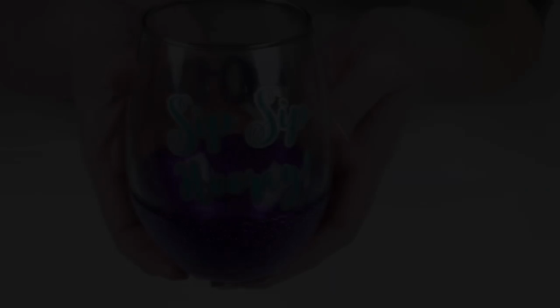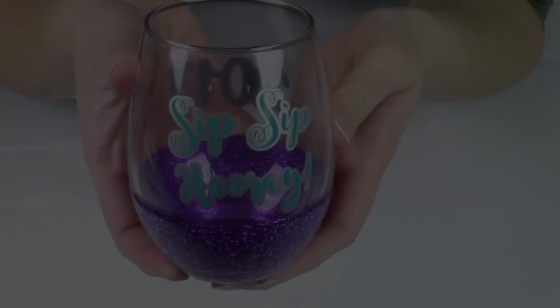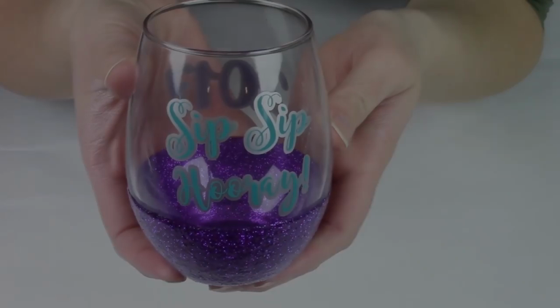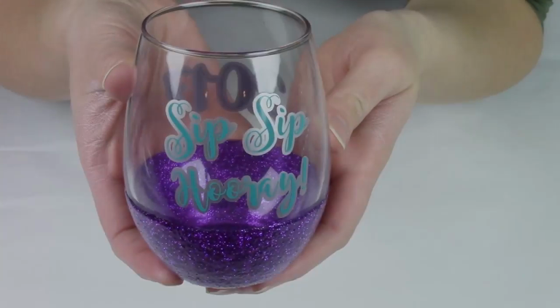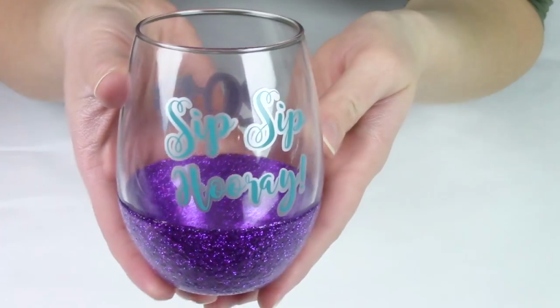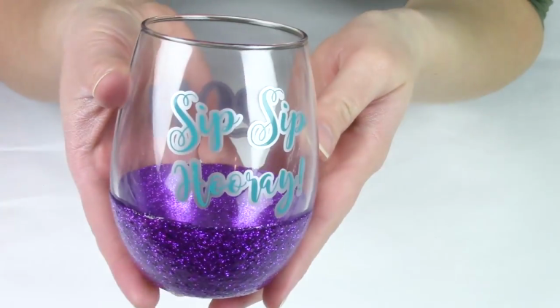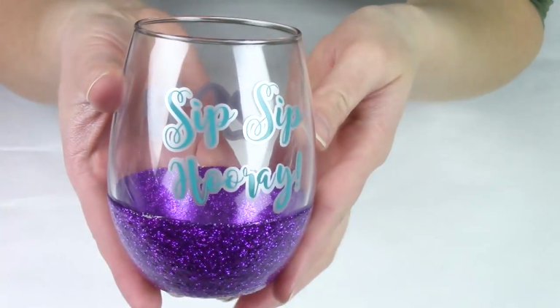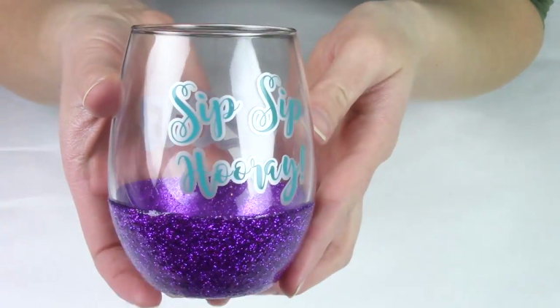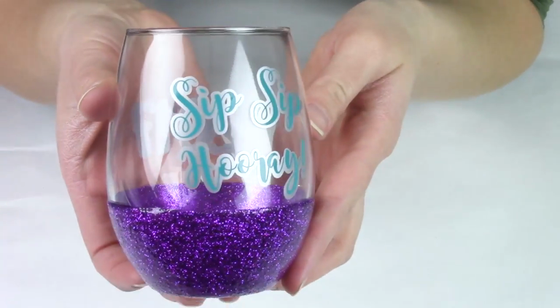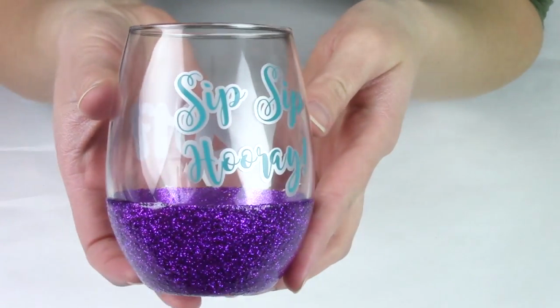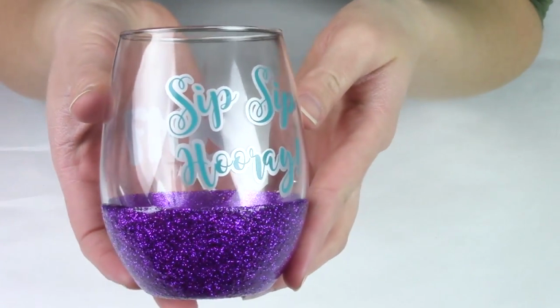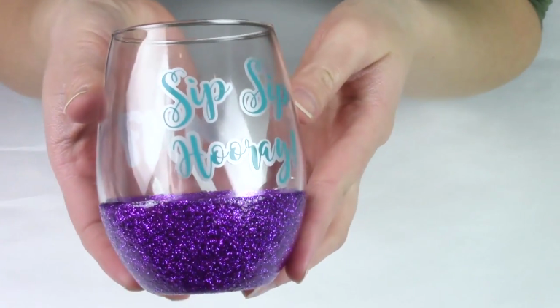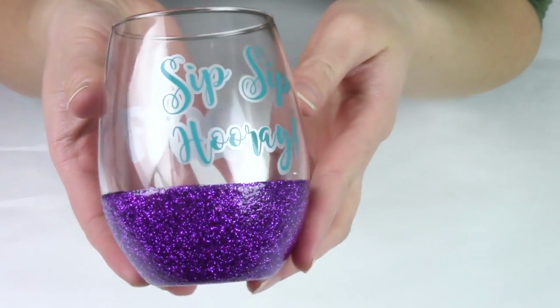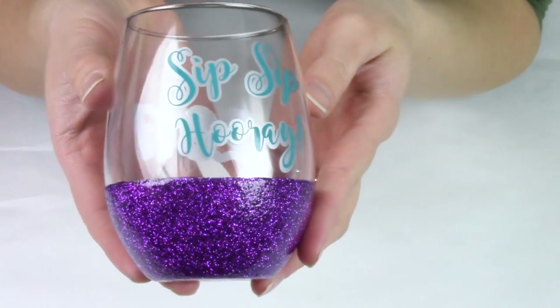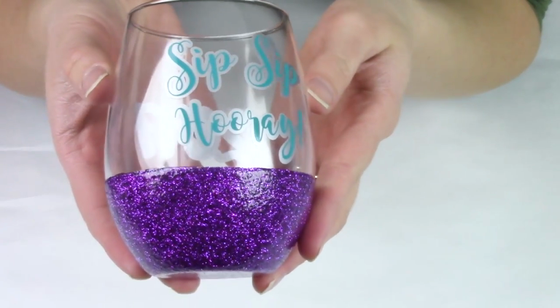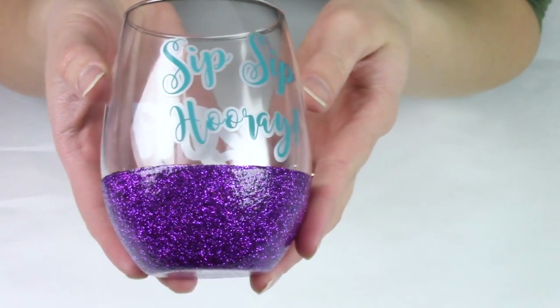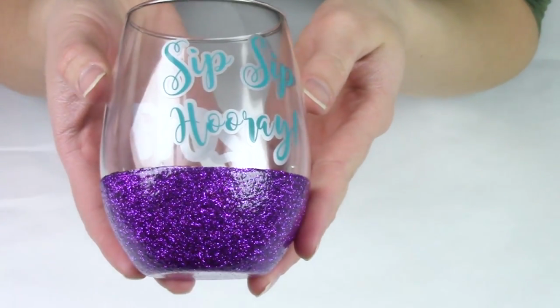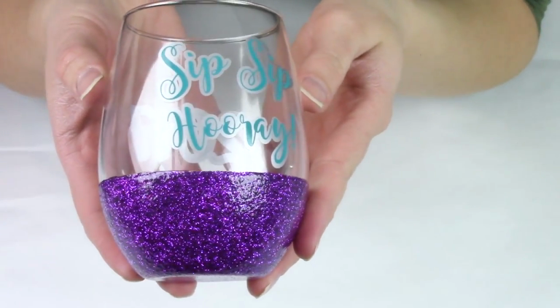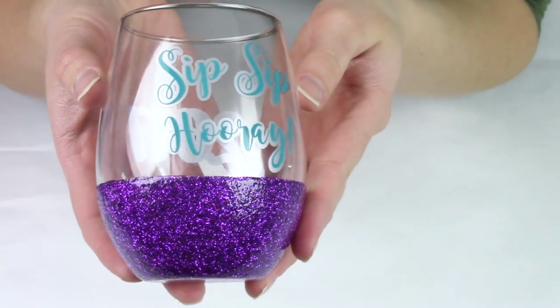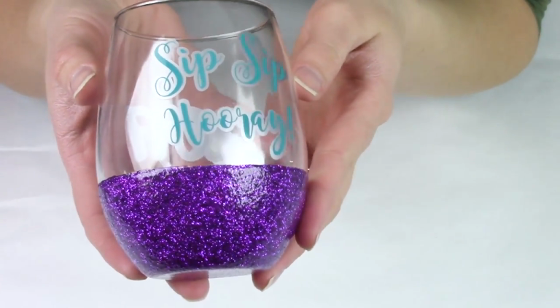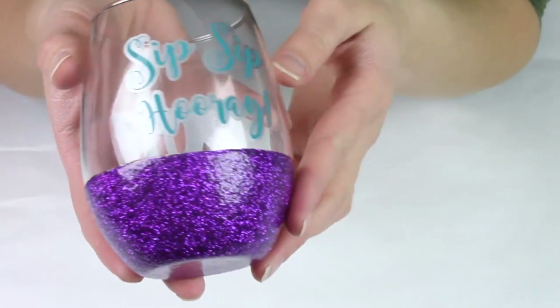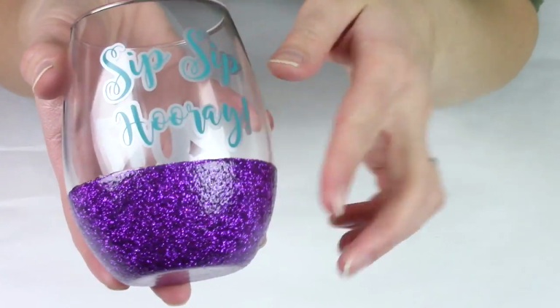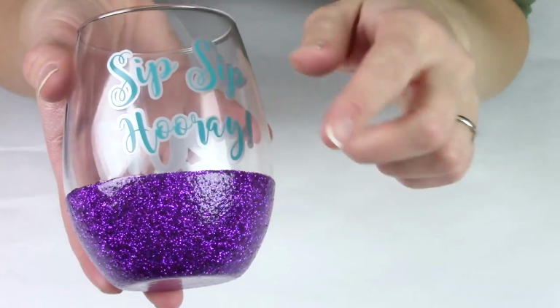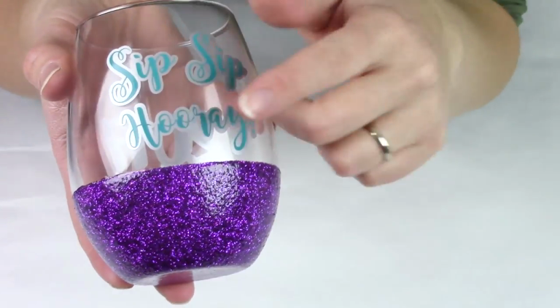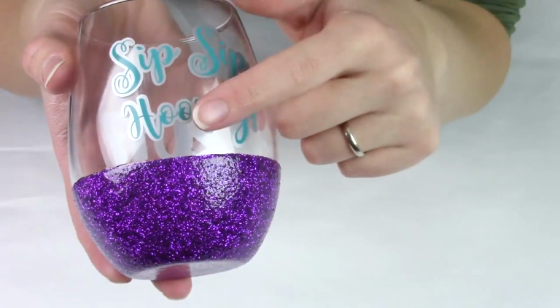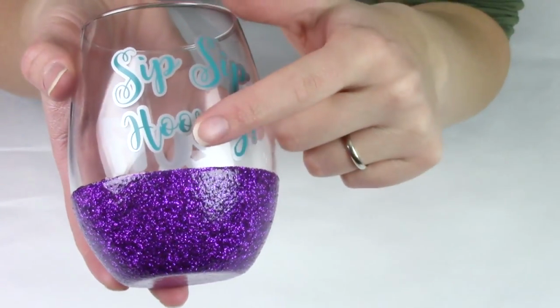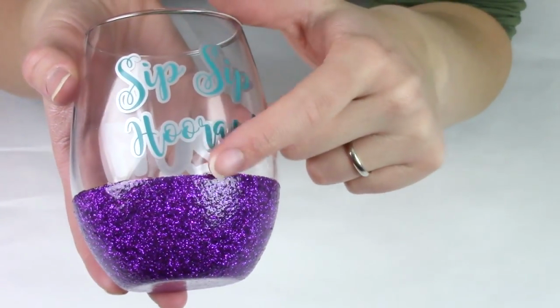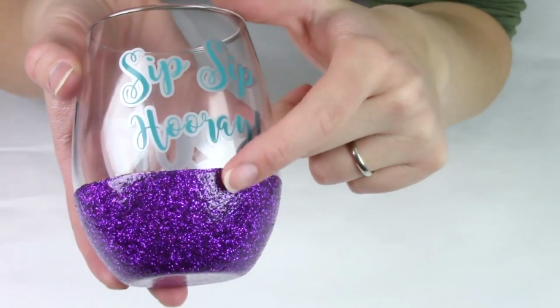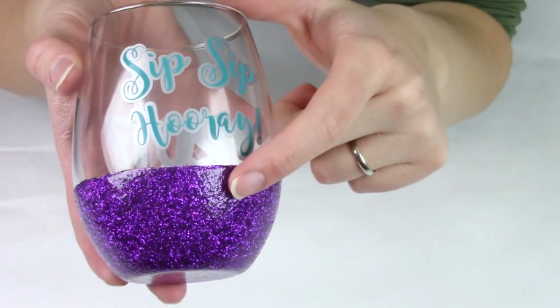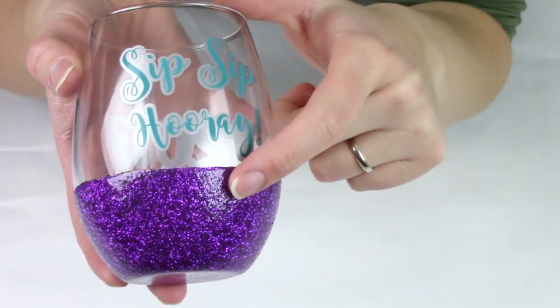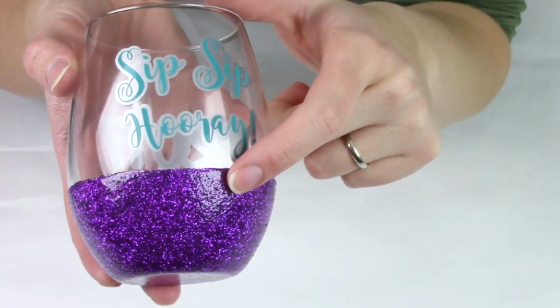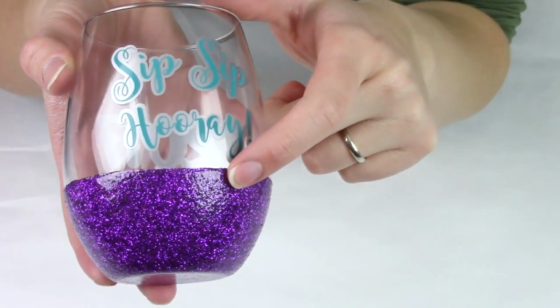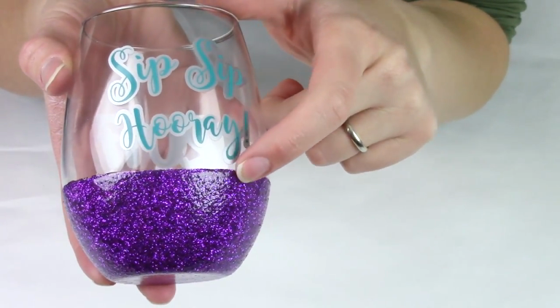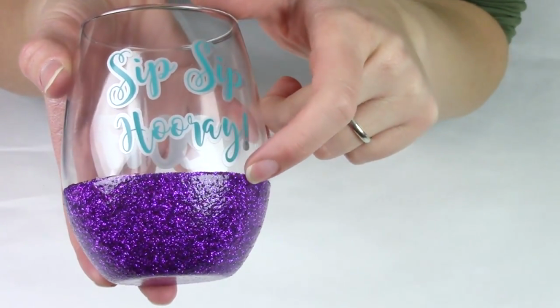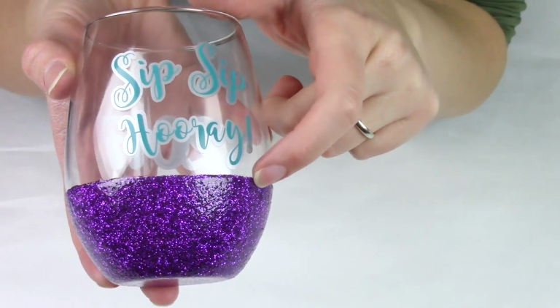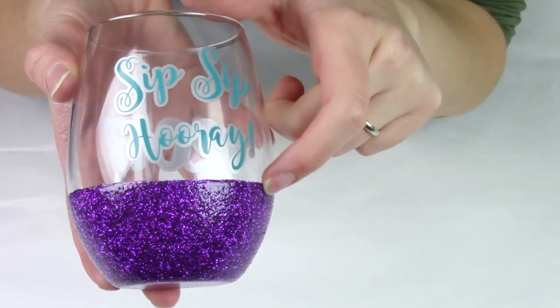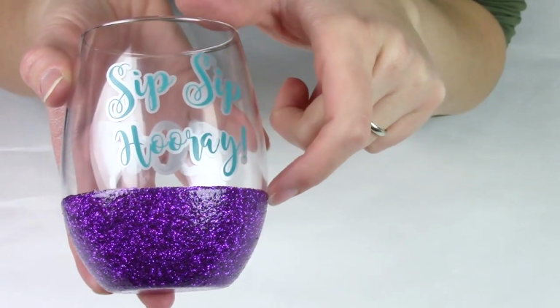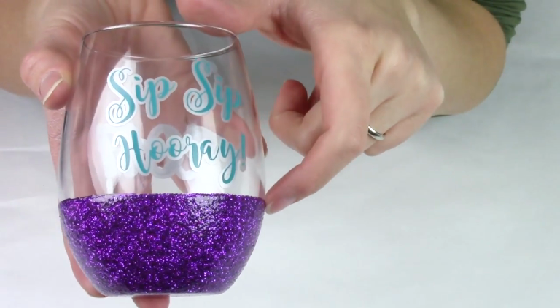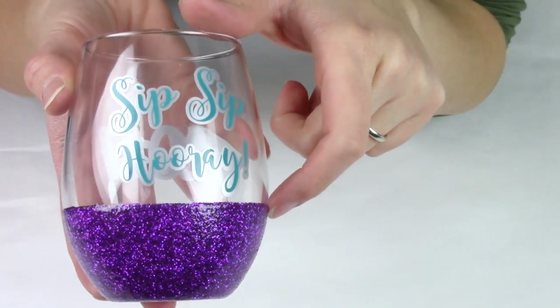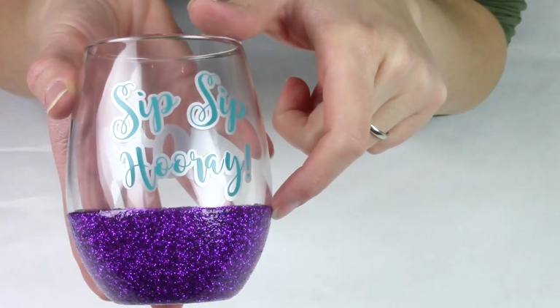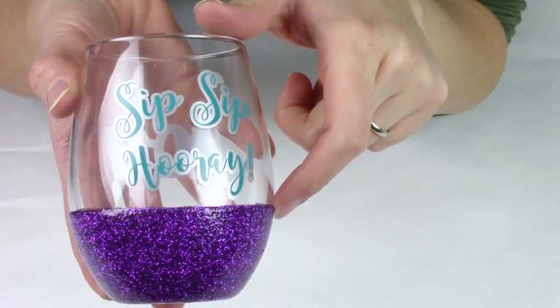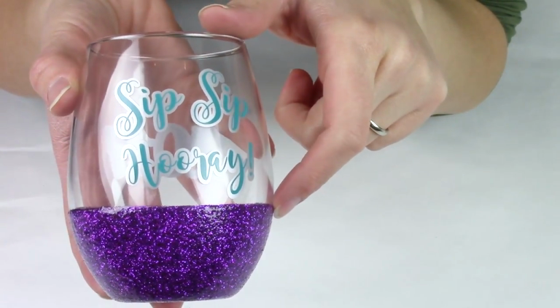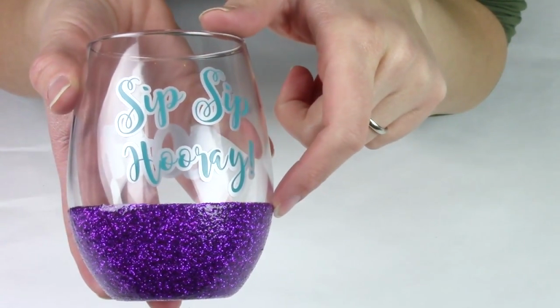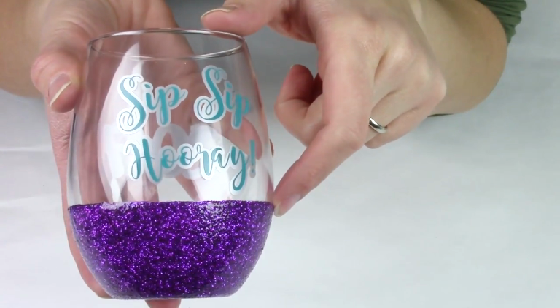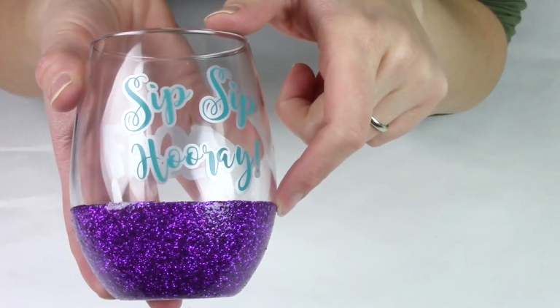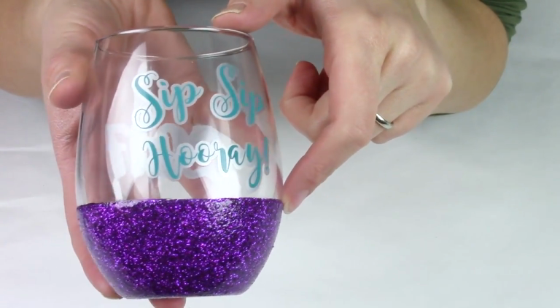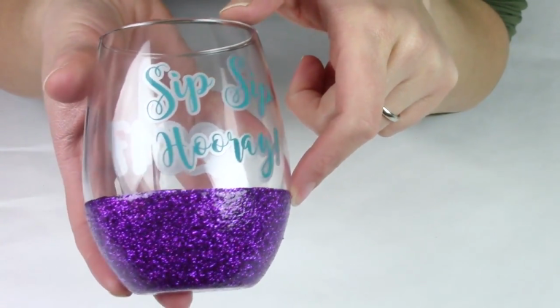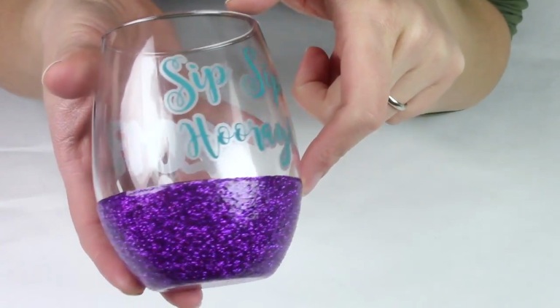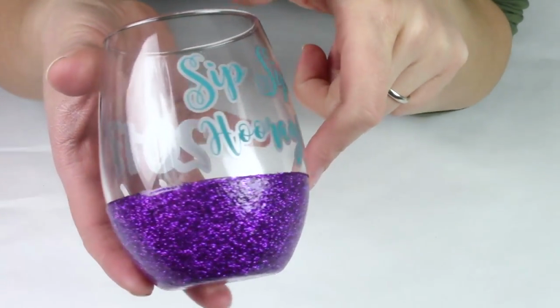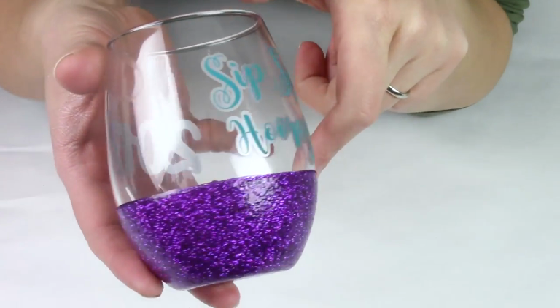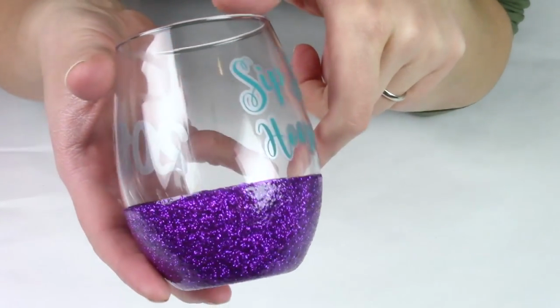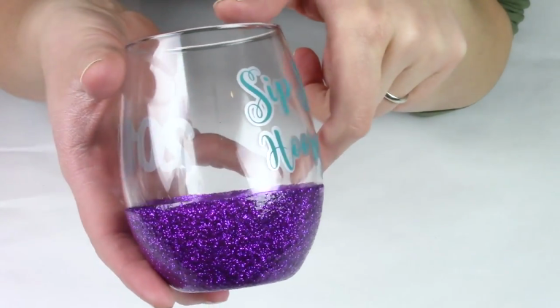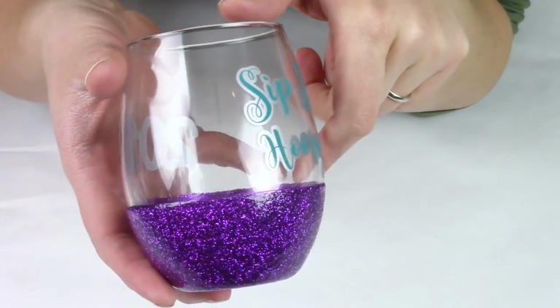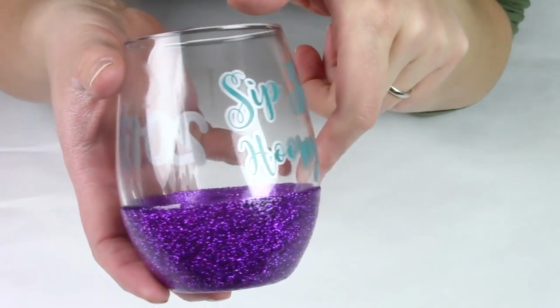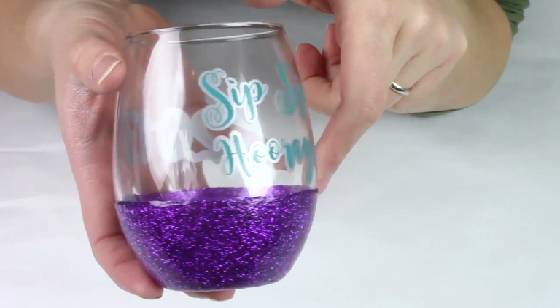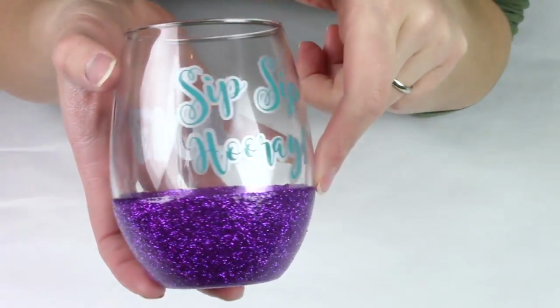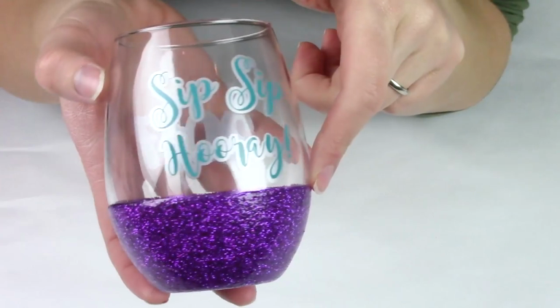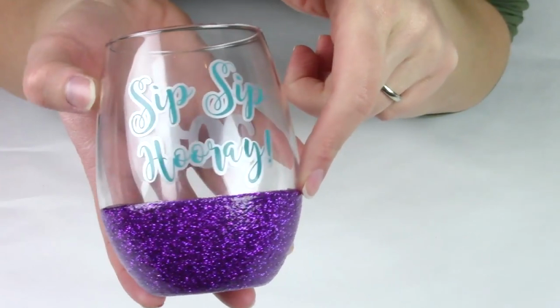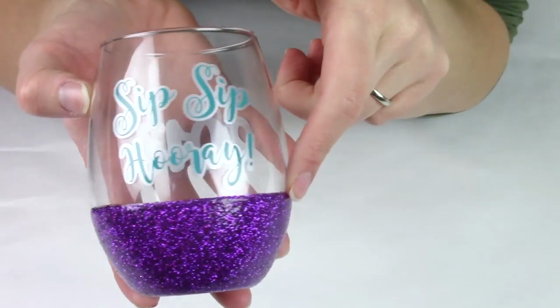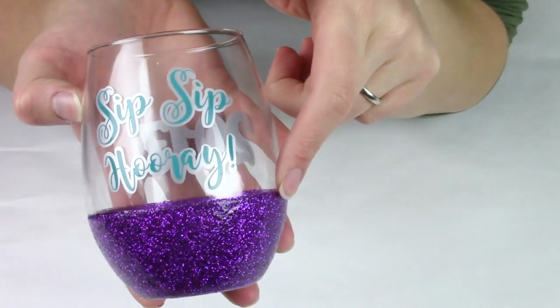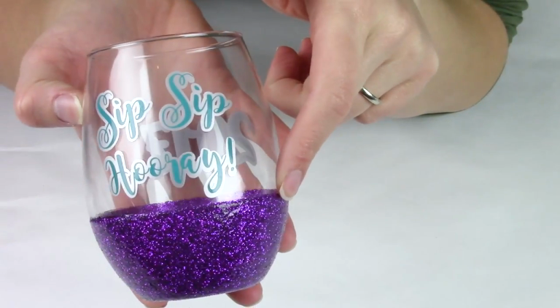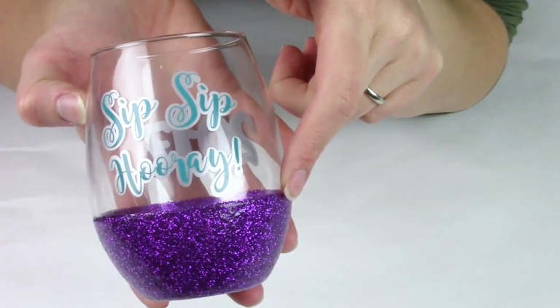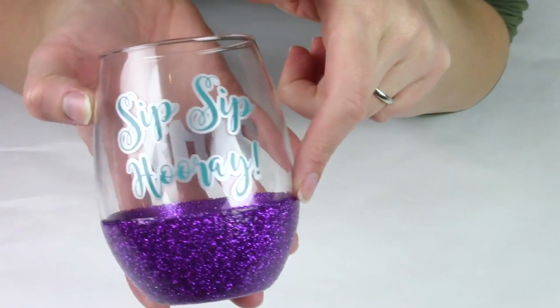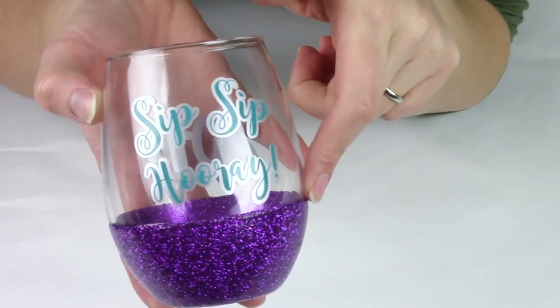Today I will be taking you through the steps to glitter these stemless wine glasses. Let's get started.